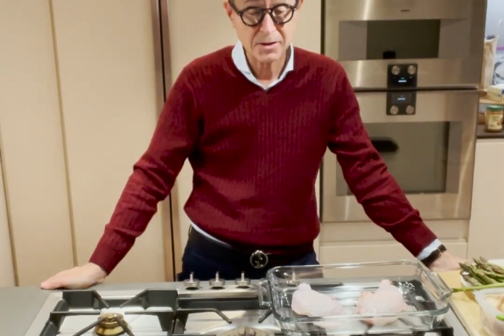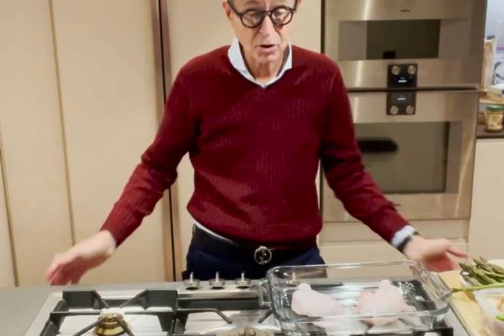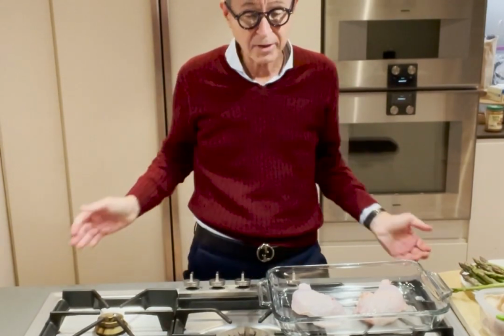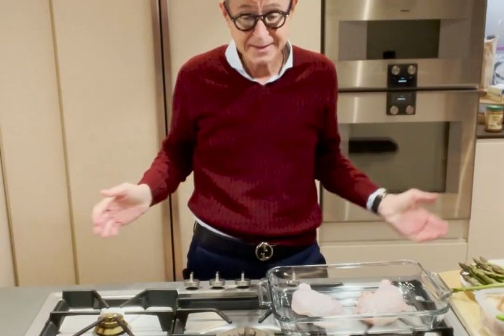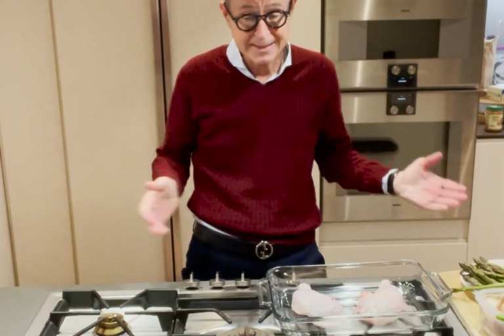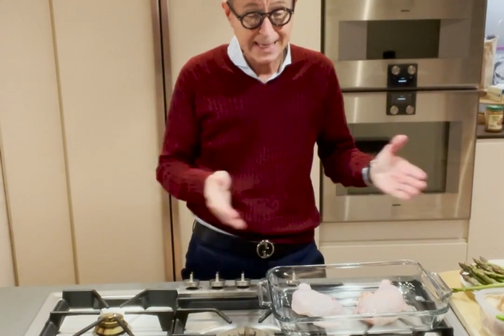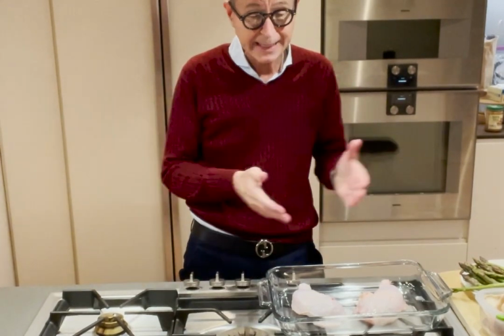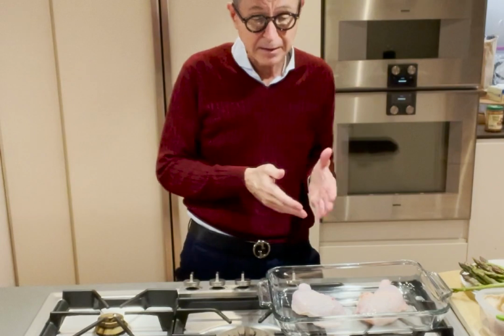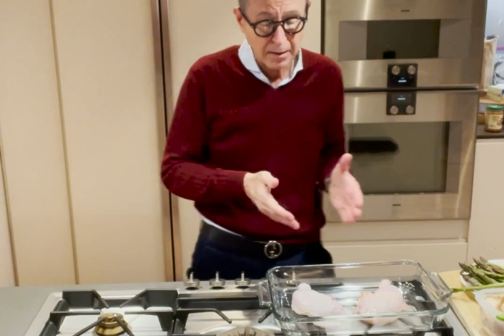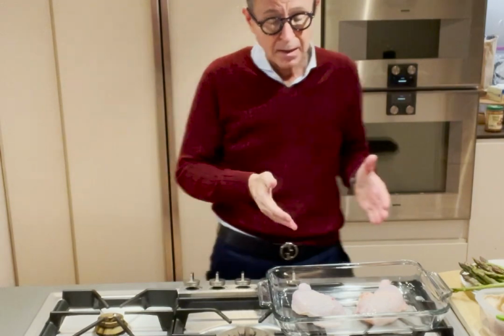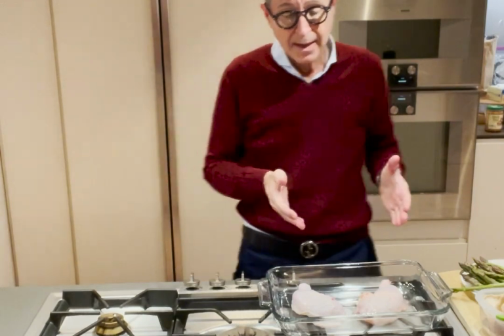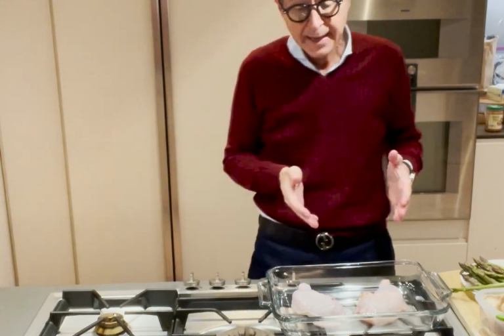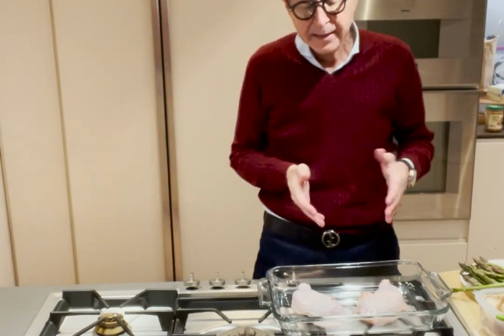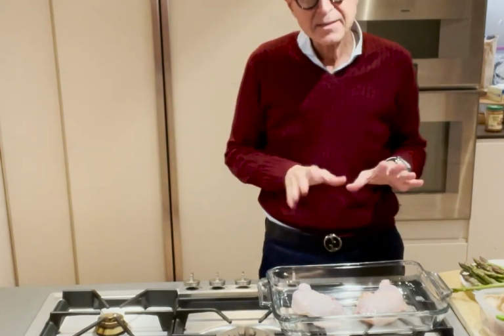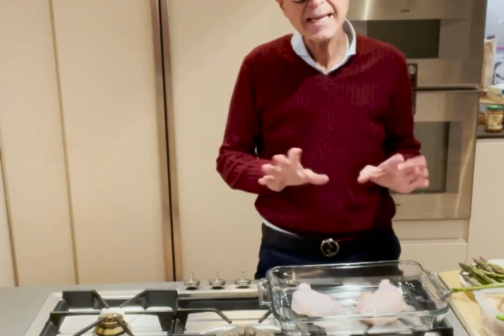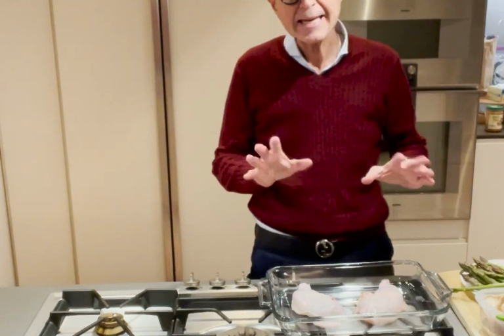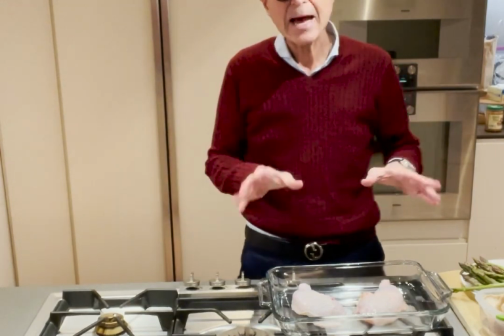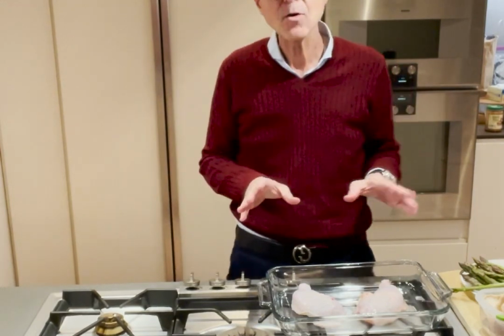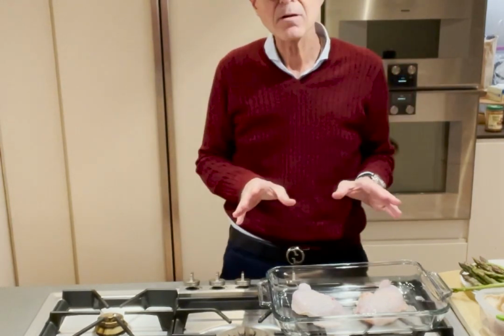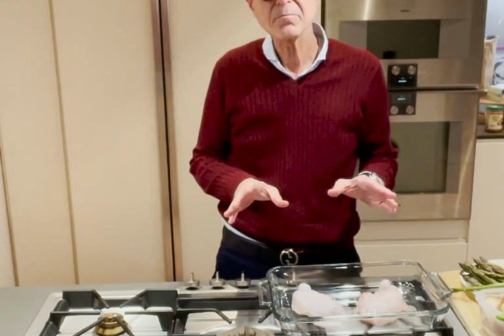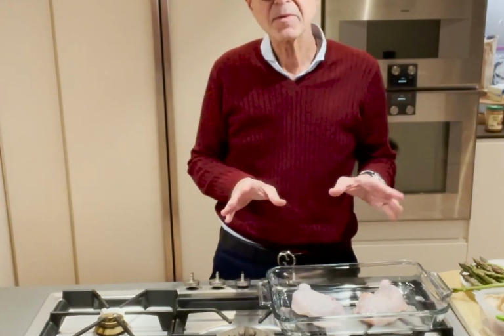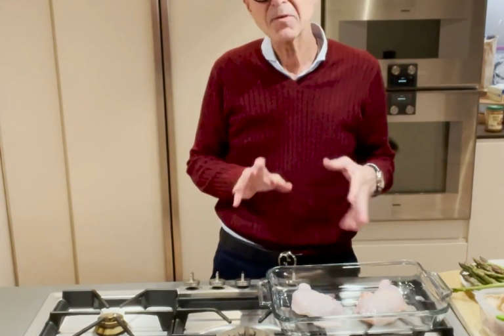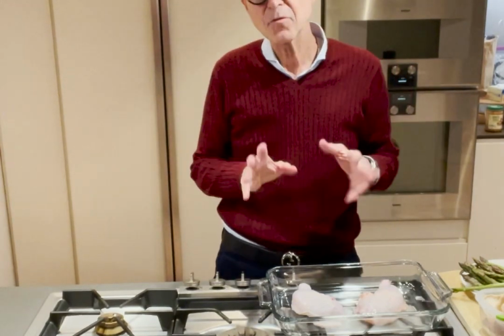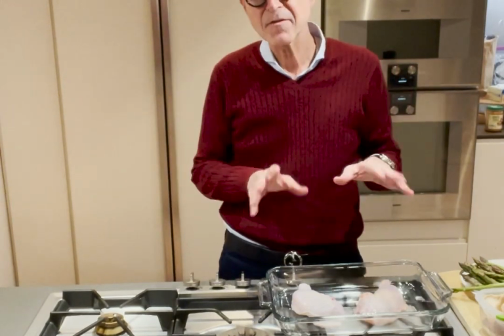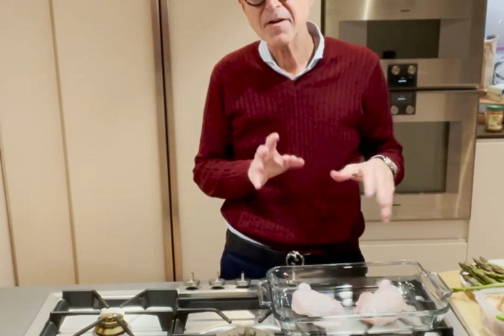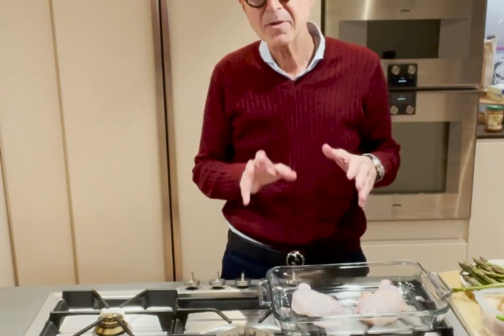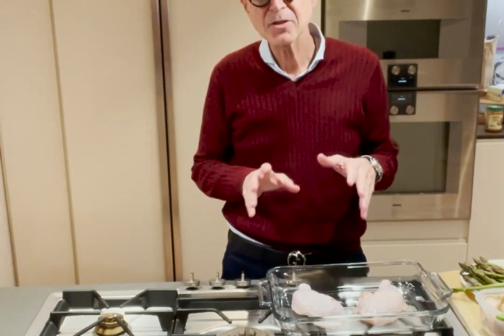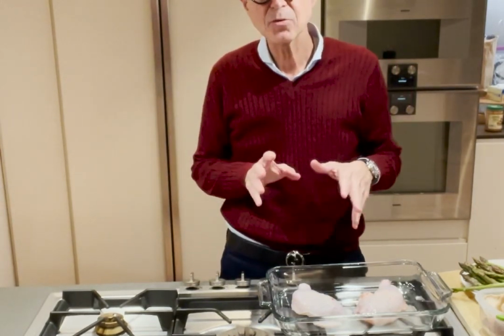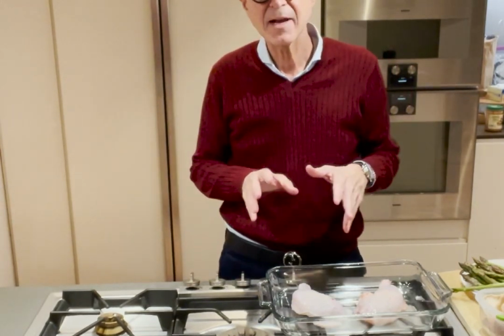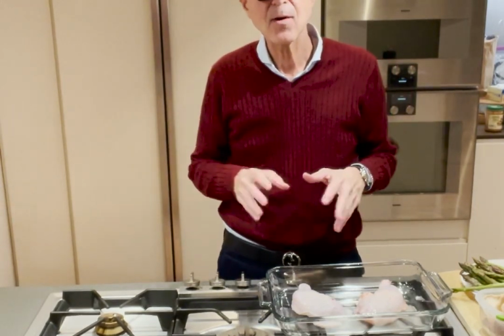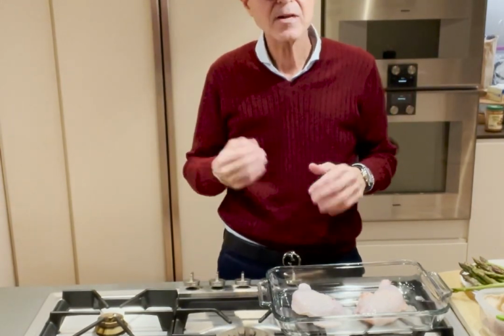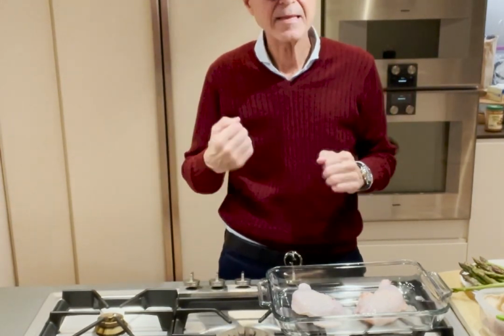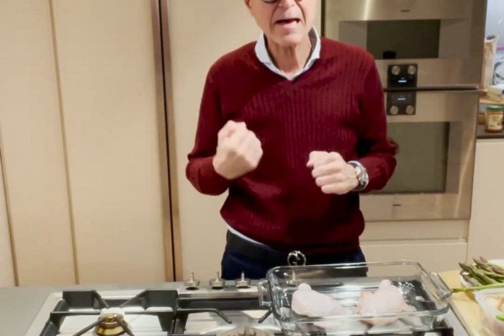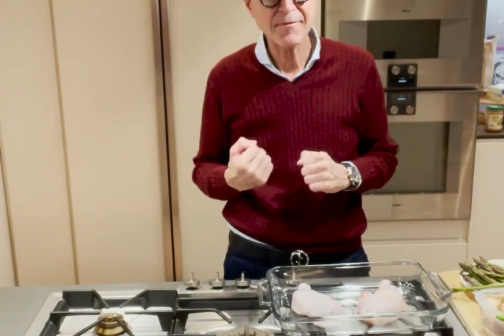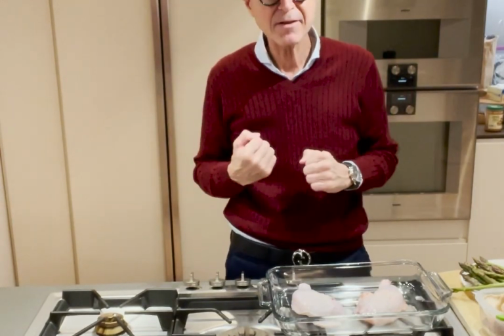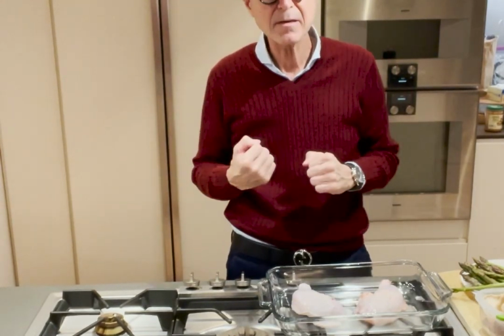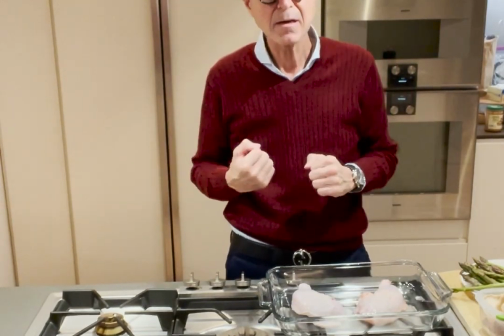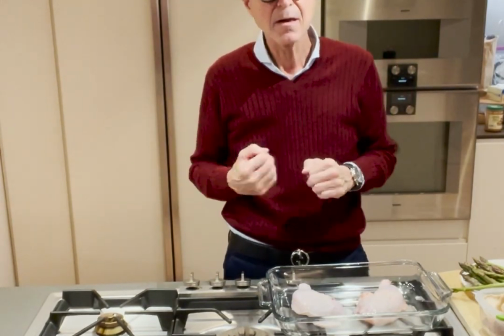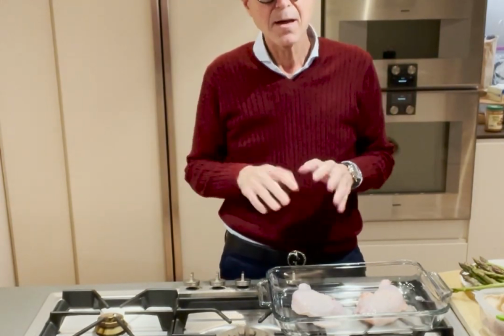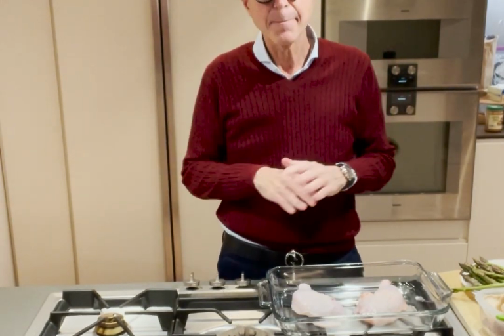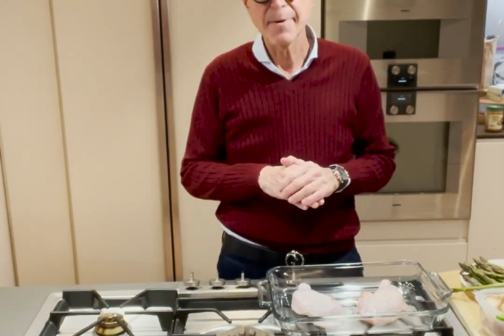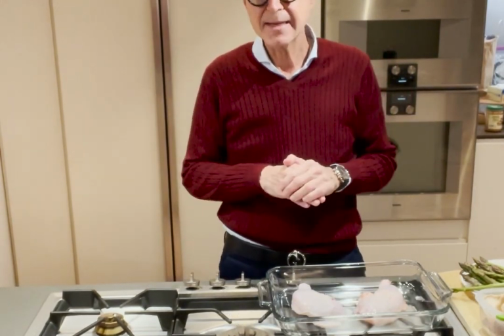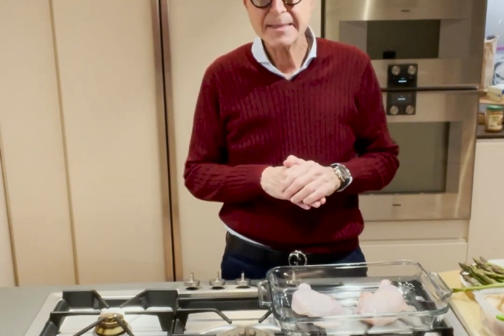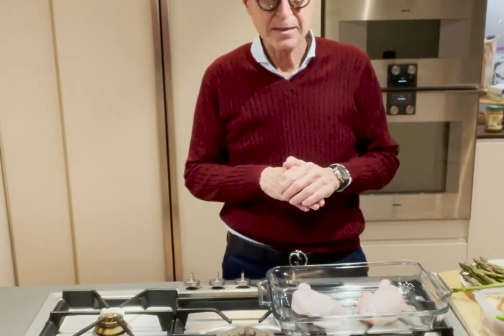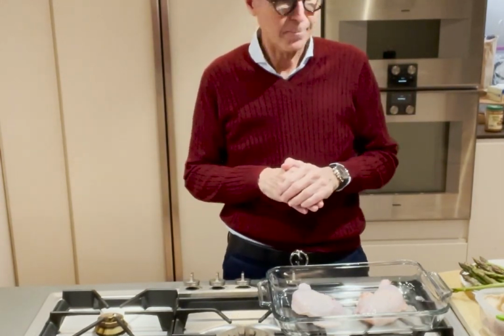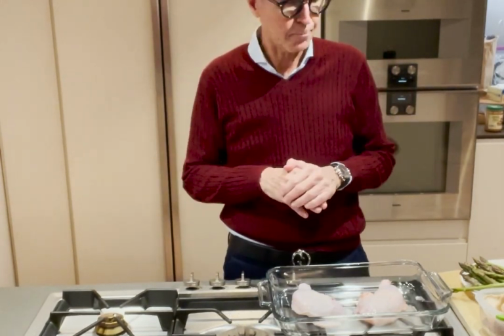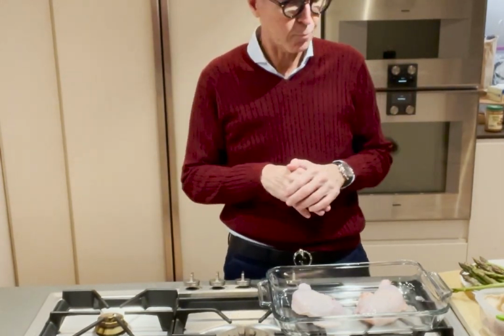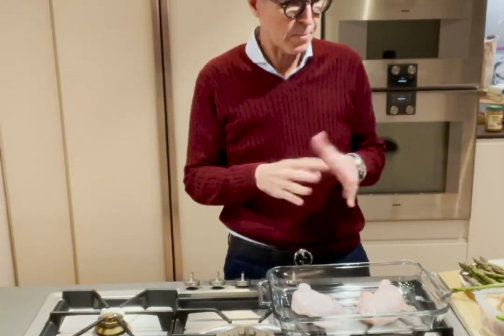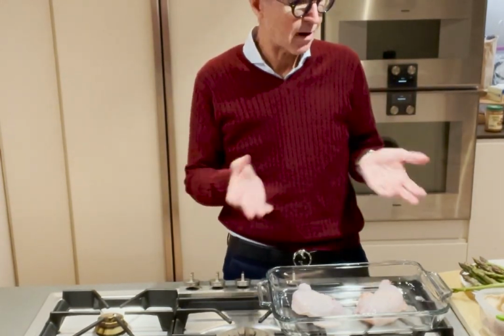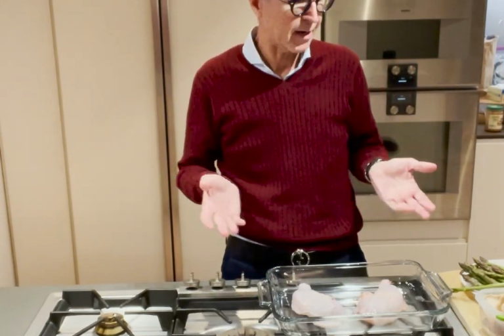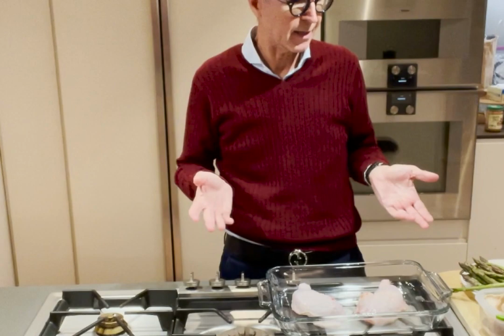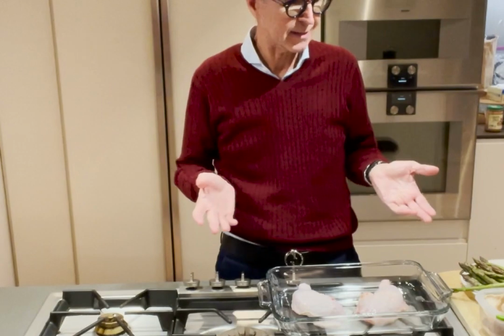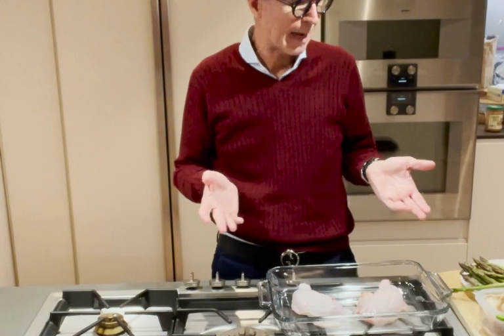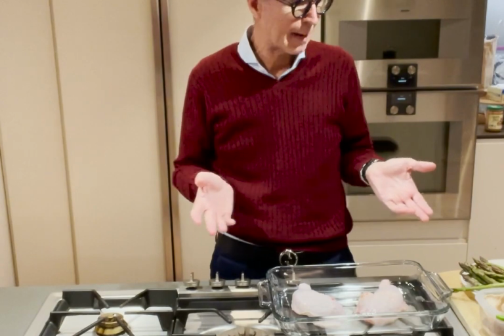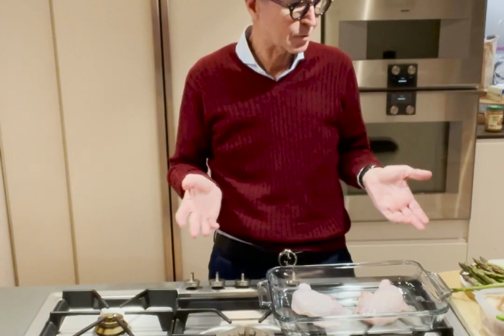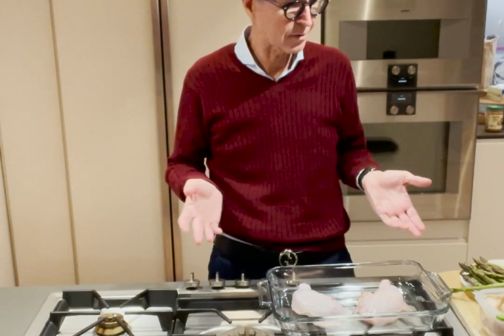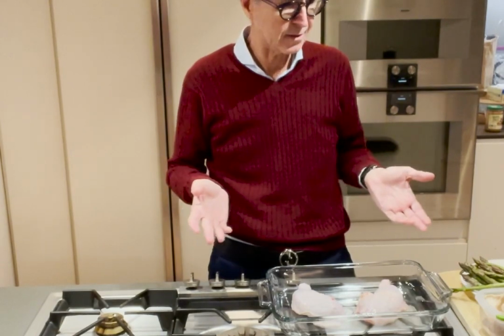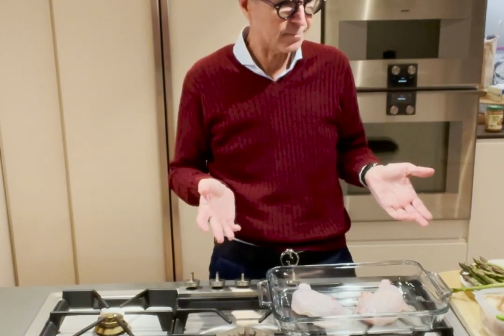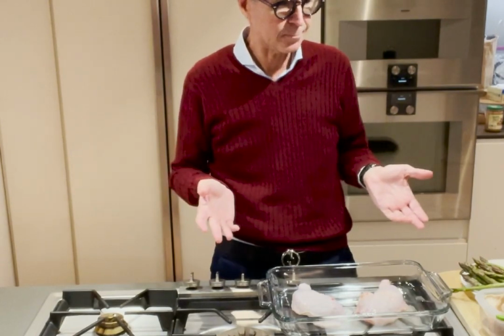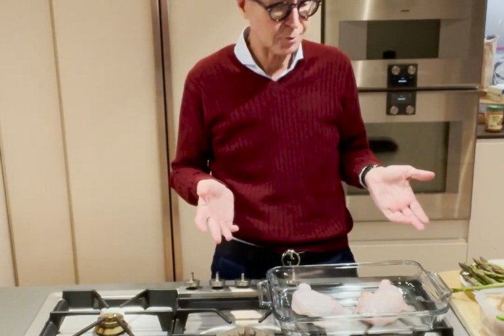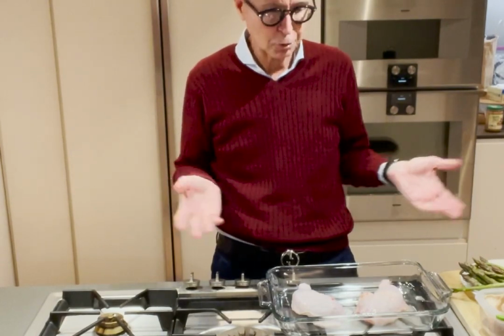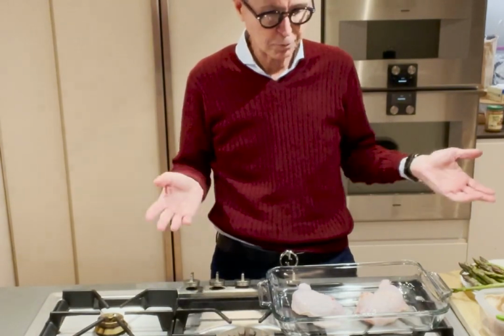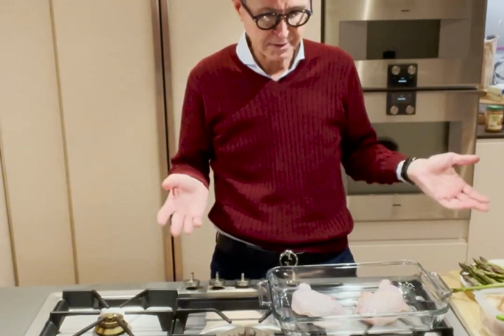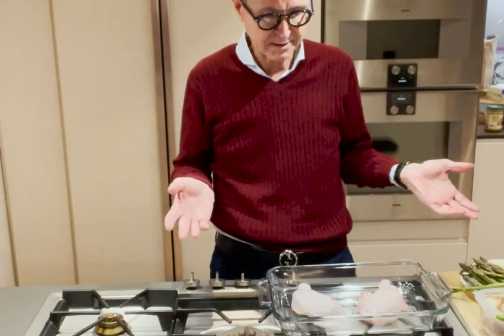This is going to take about 45 minutes to an hour in the oven, but preparing it is absolutely super easy.